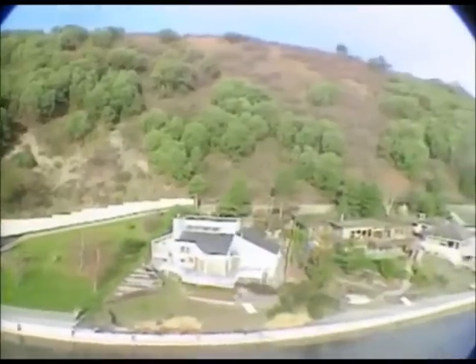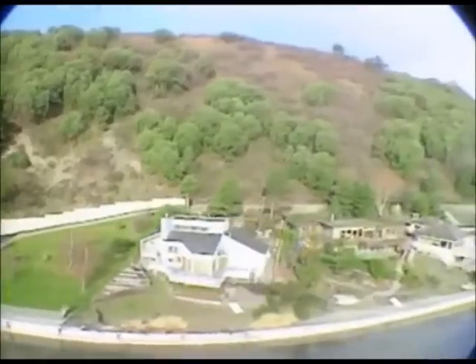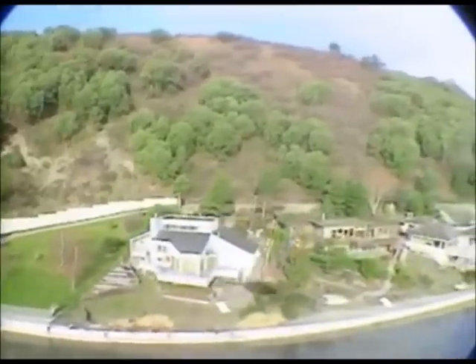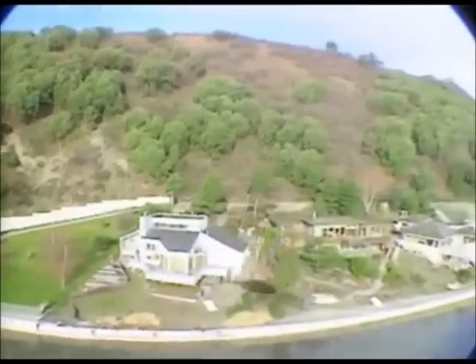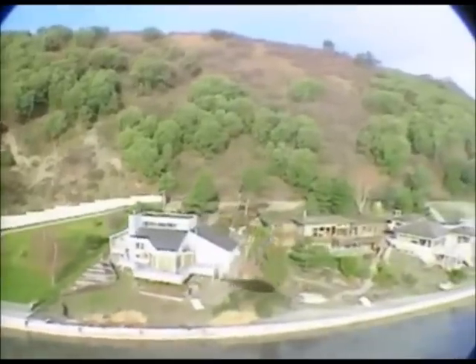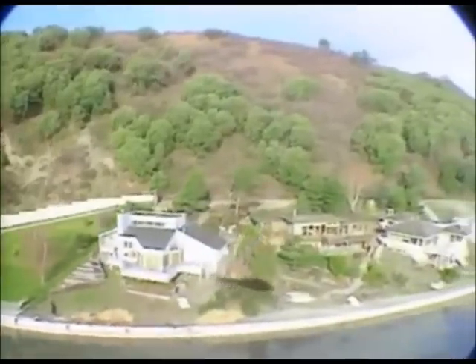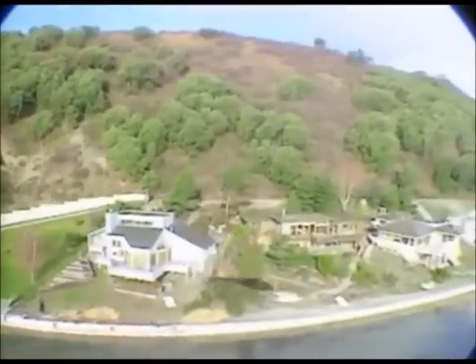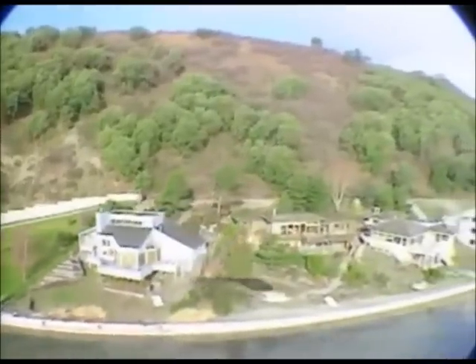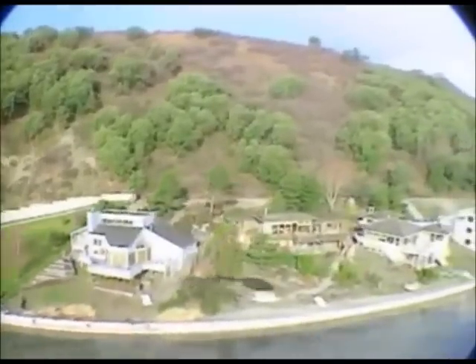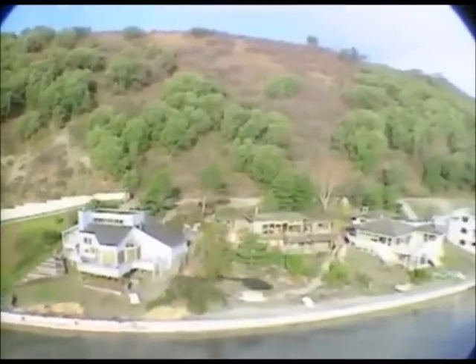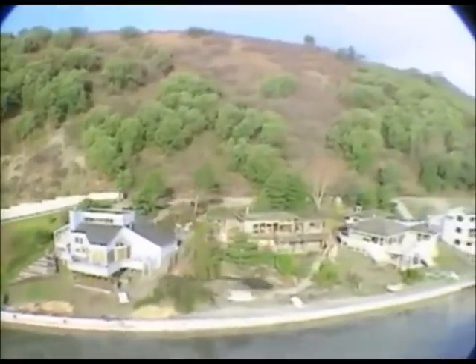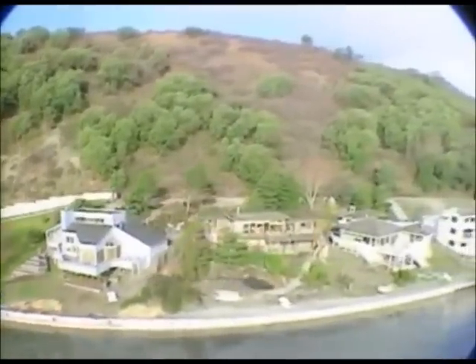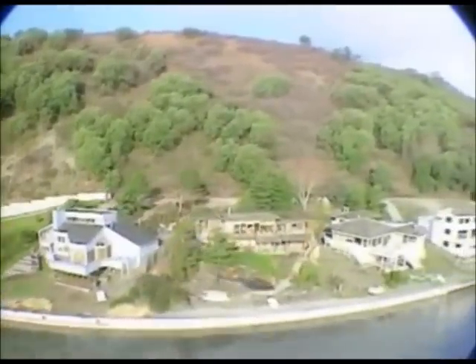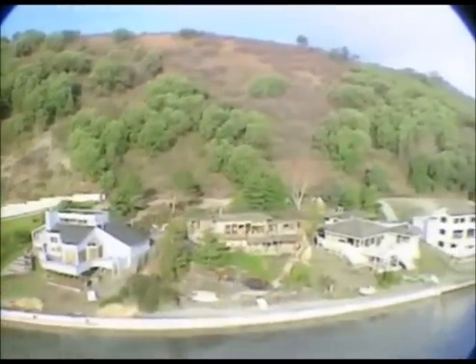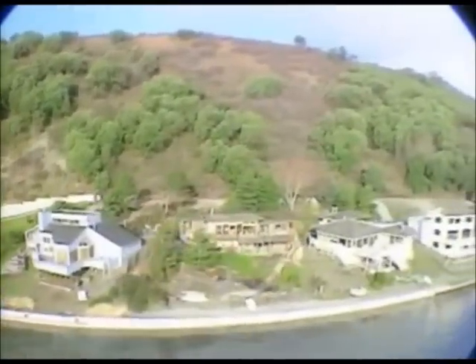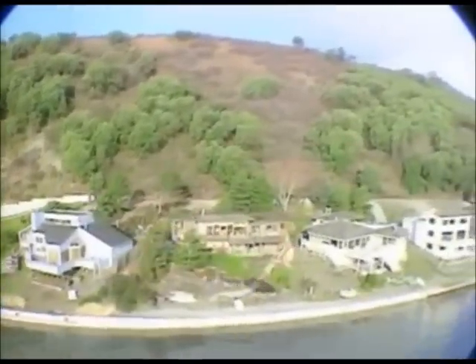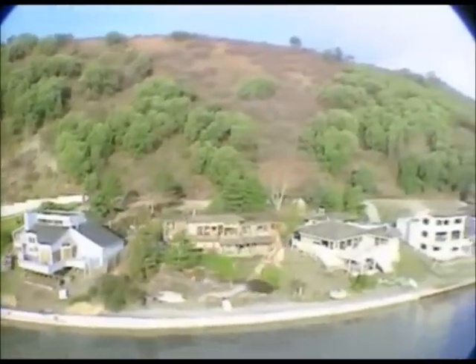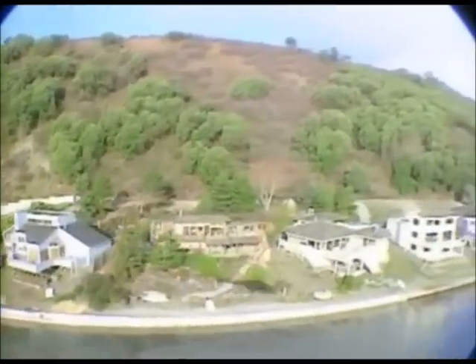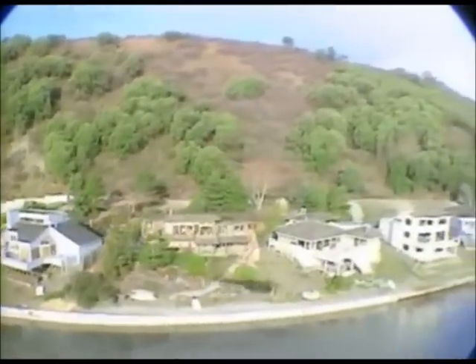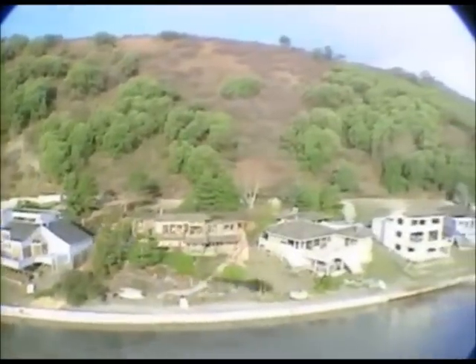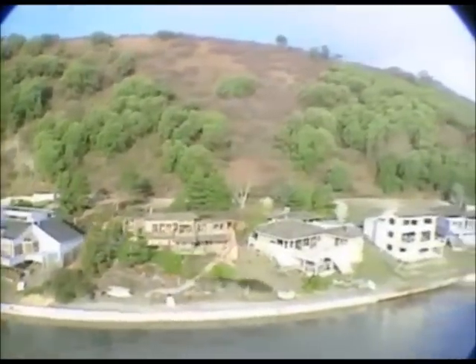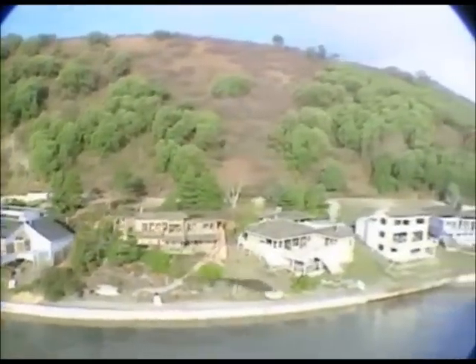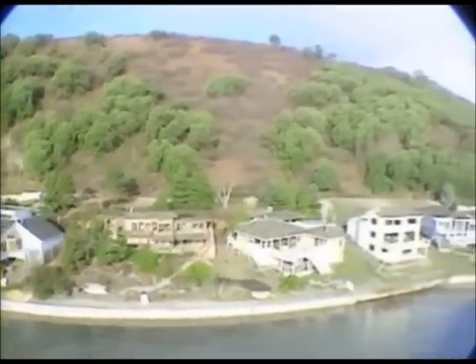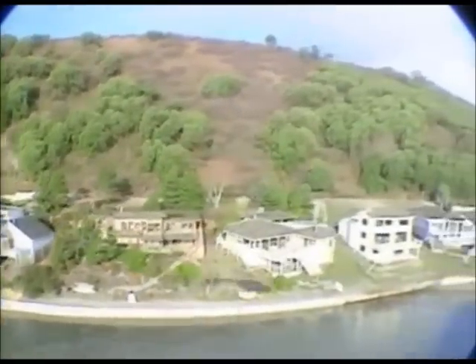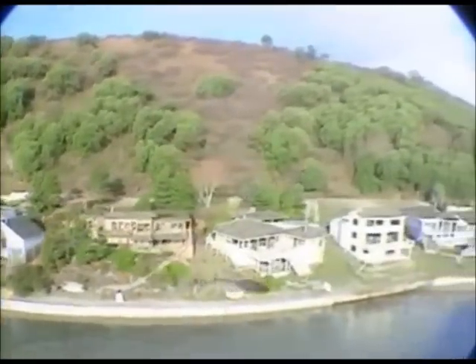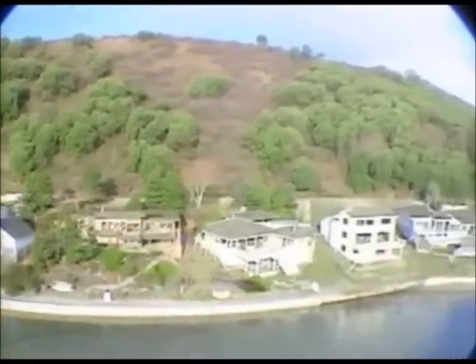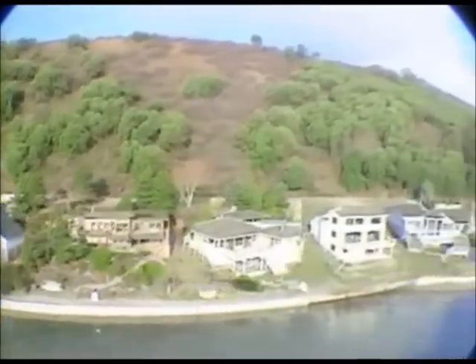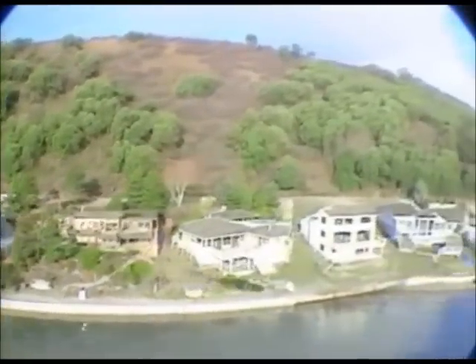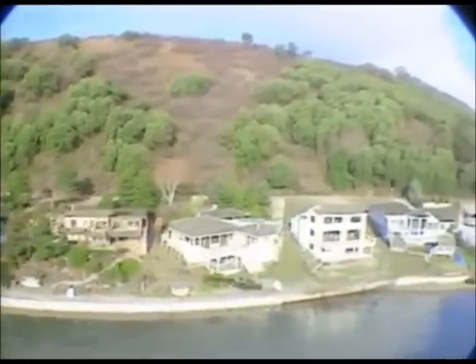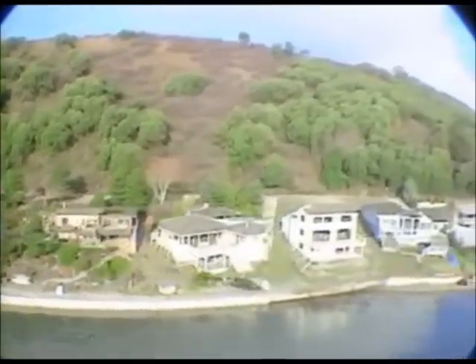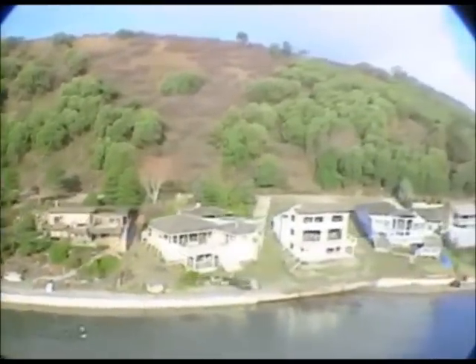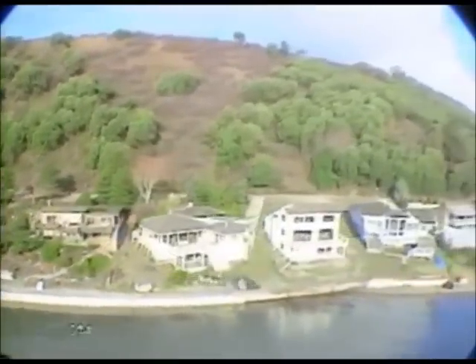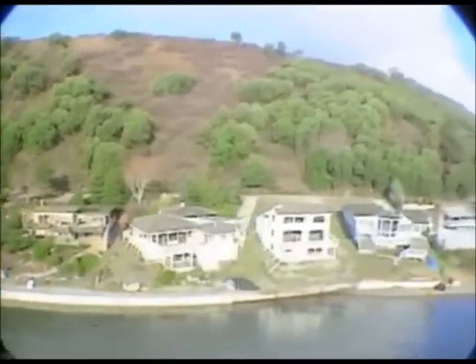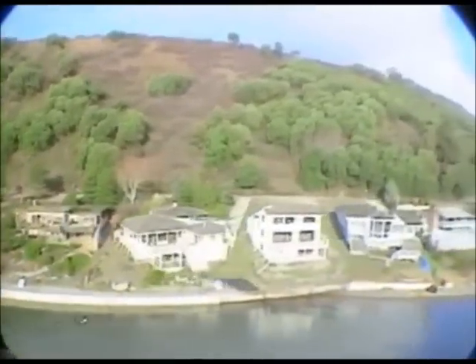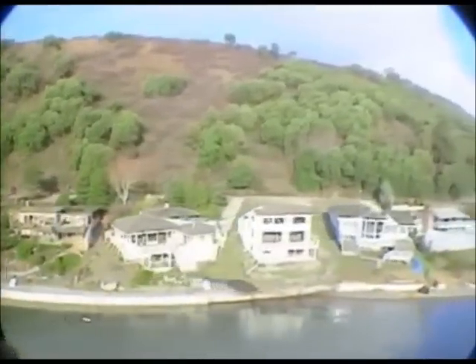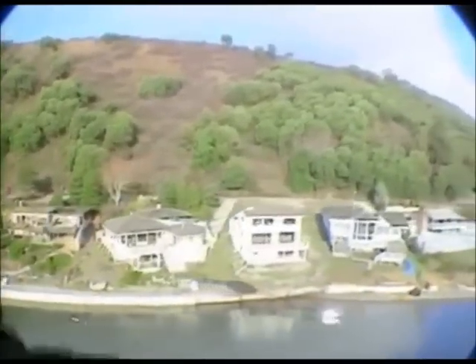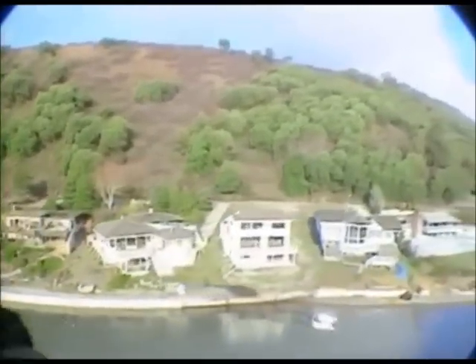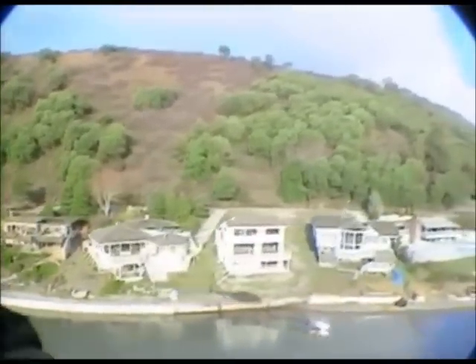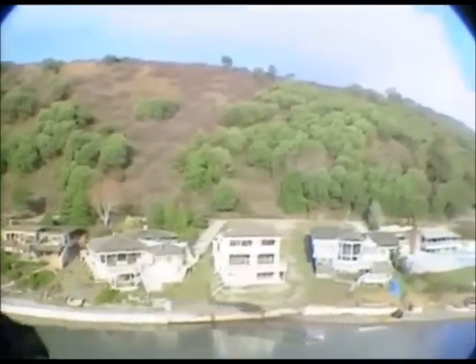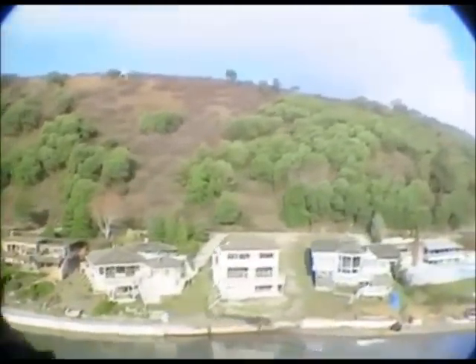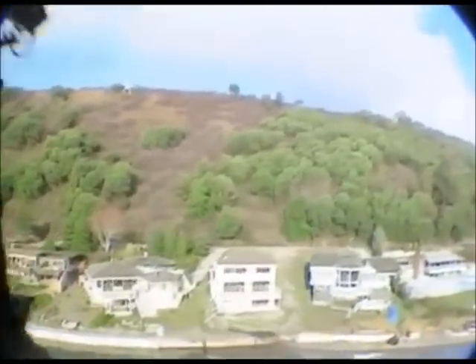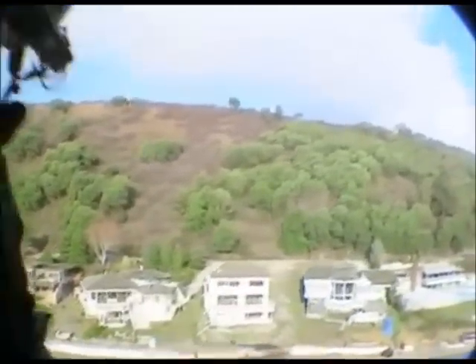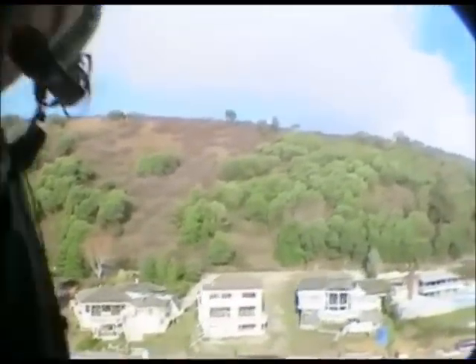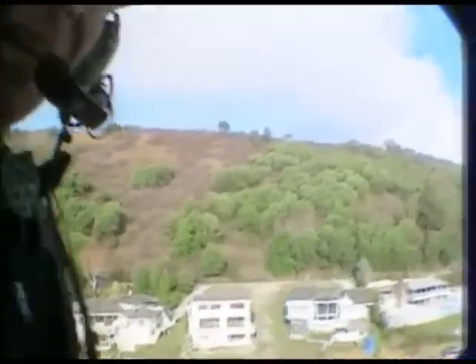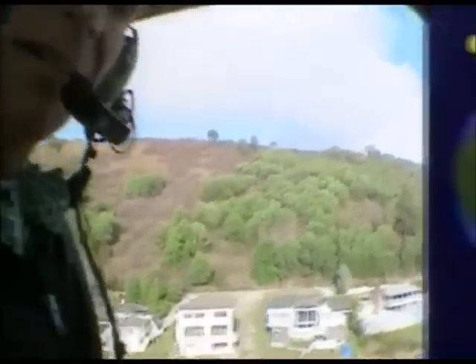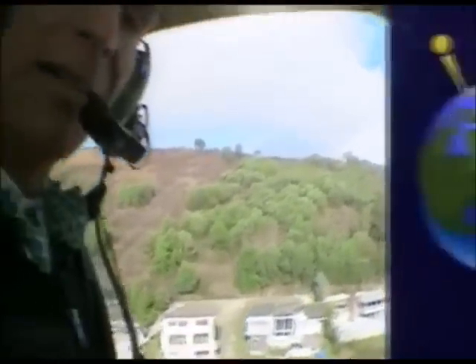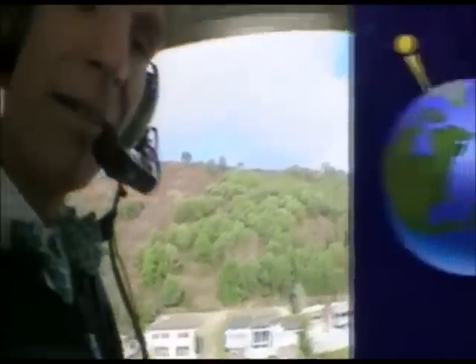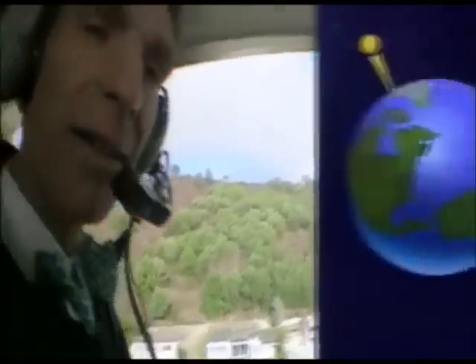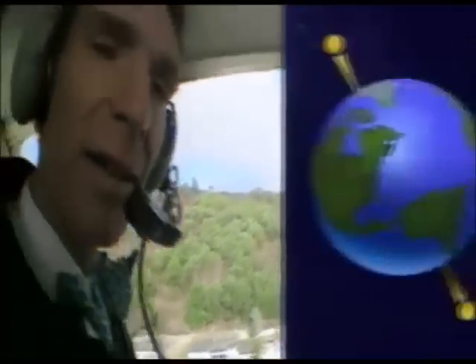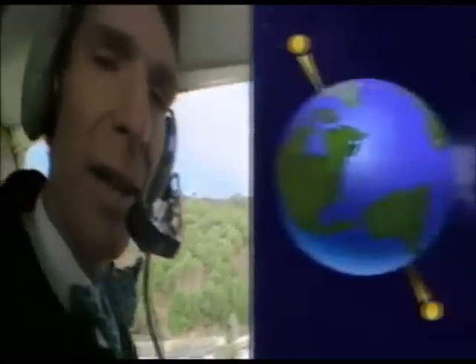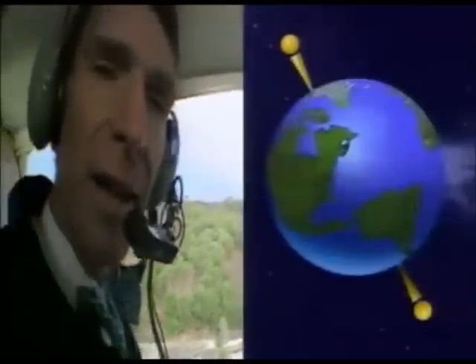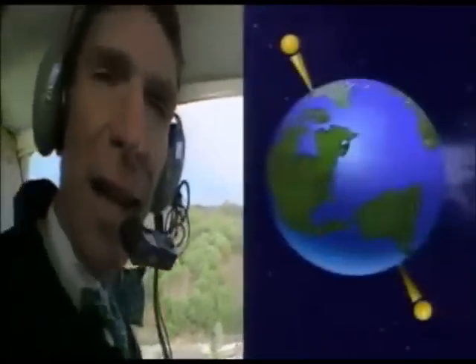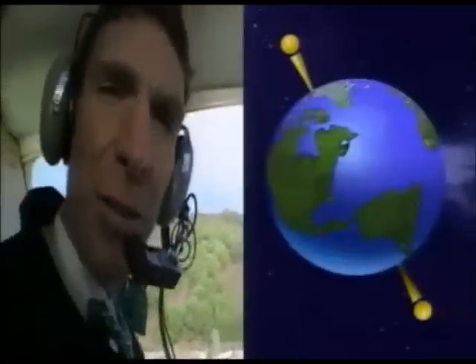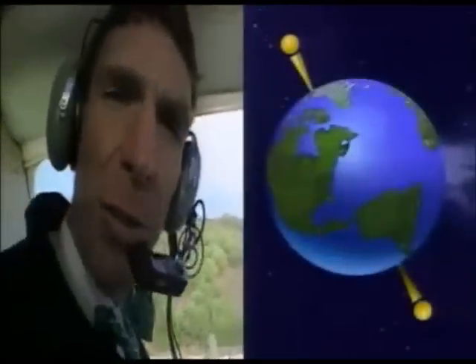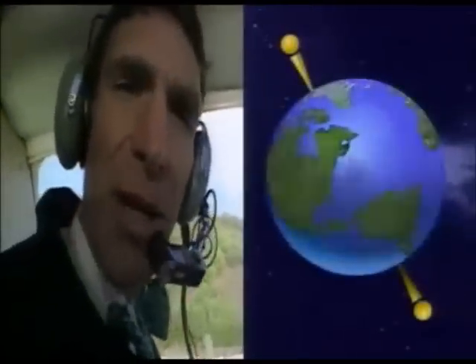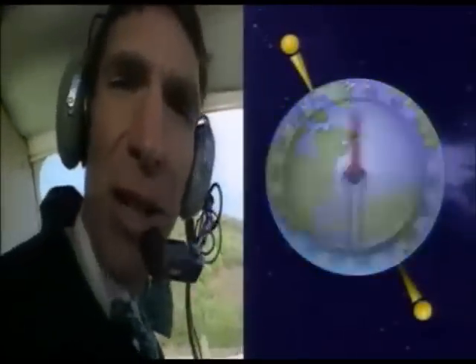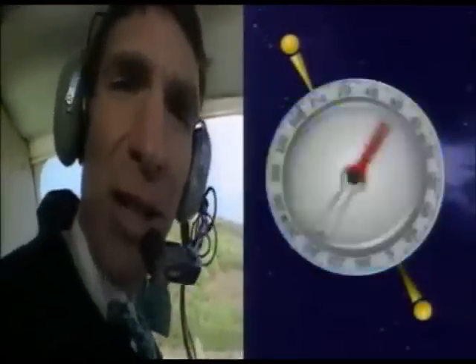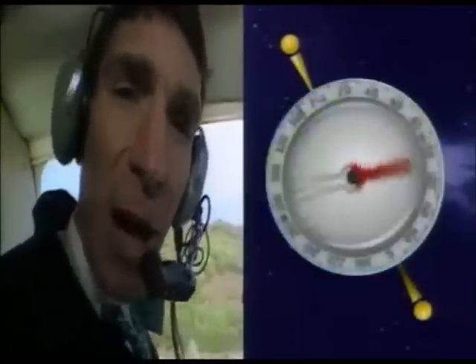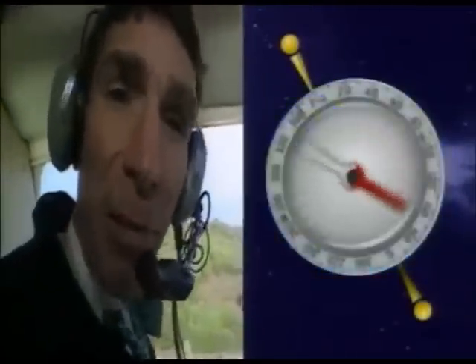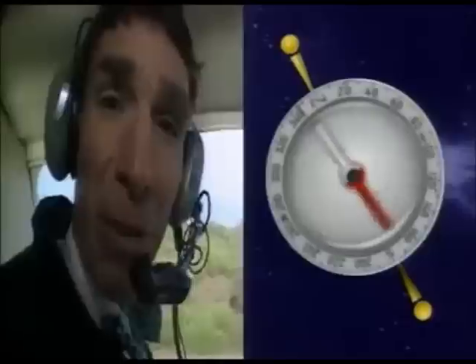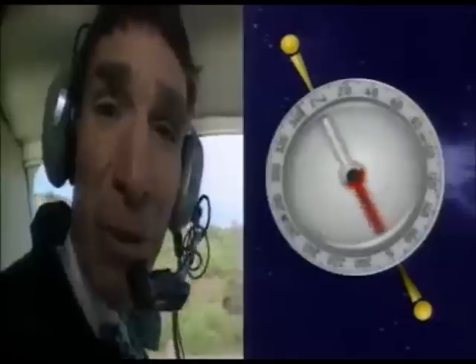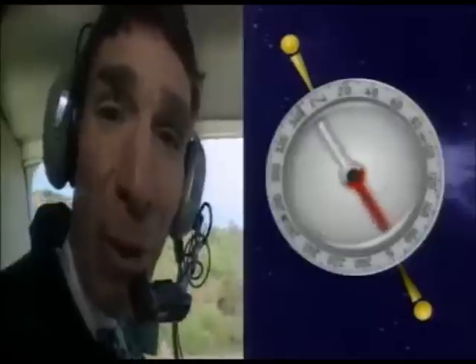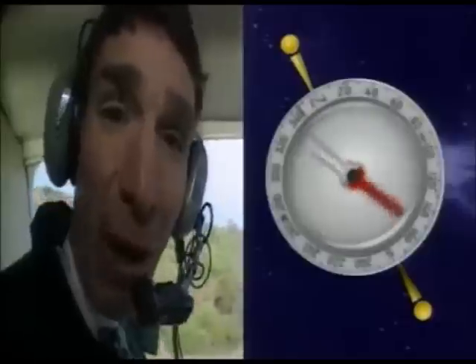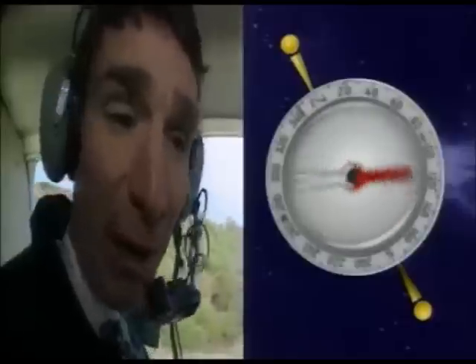You live on a magnet. That's right. The Earth is a big magnet. That's what makes a compass work.